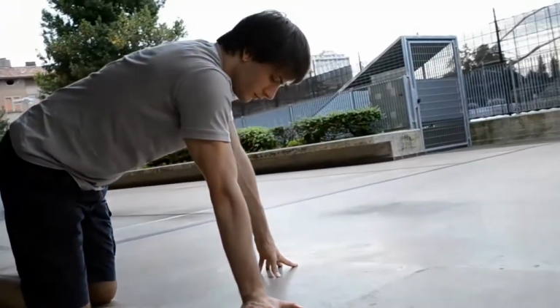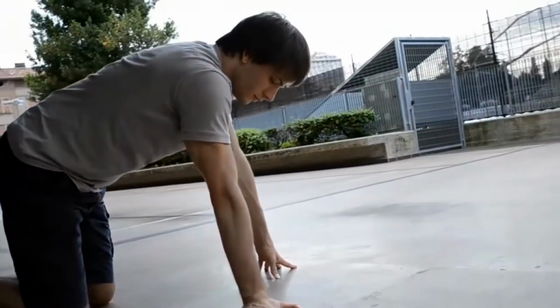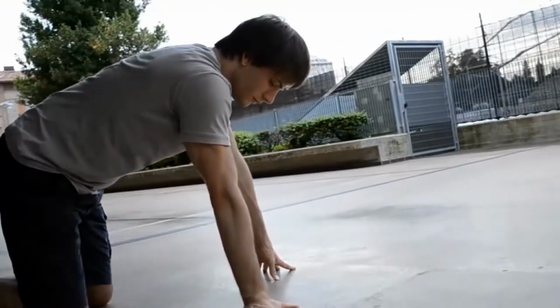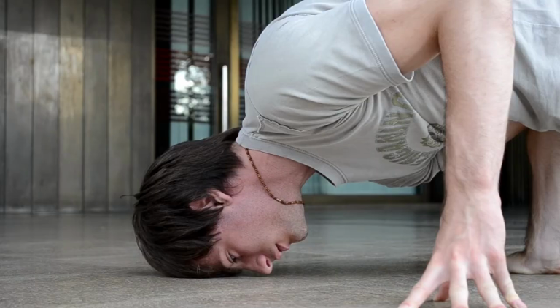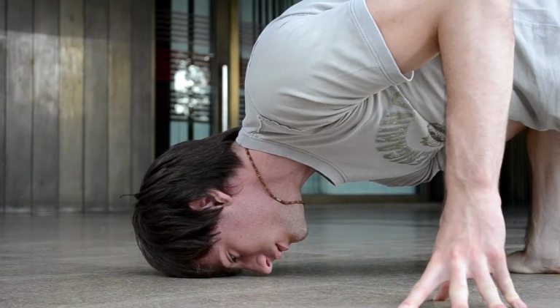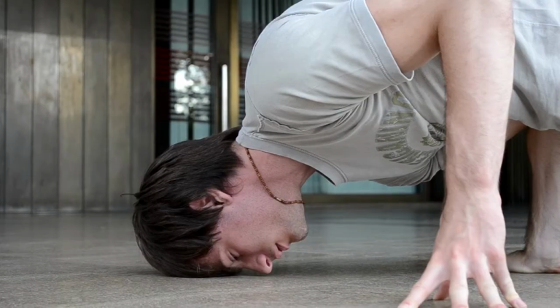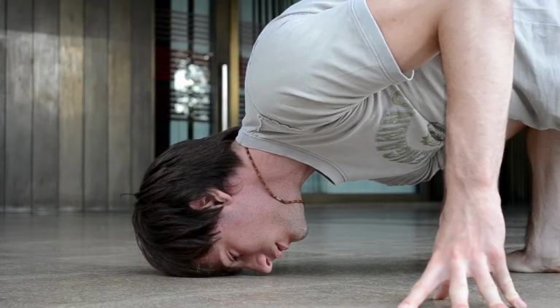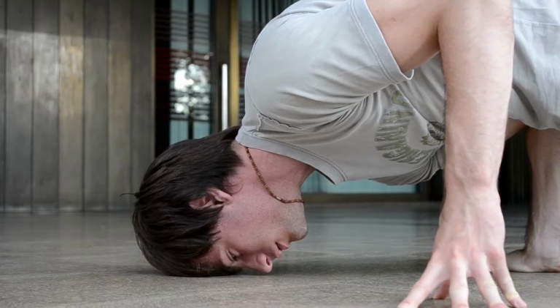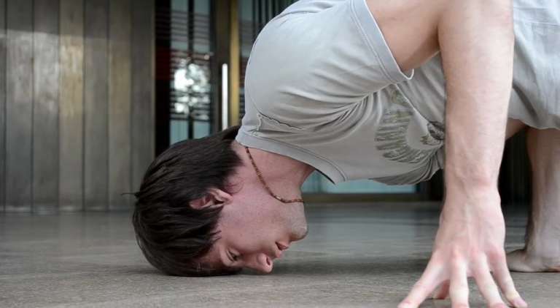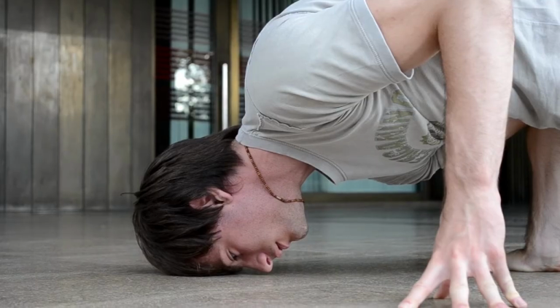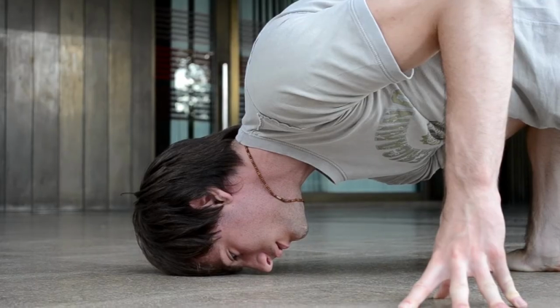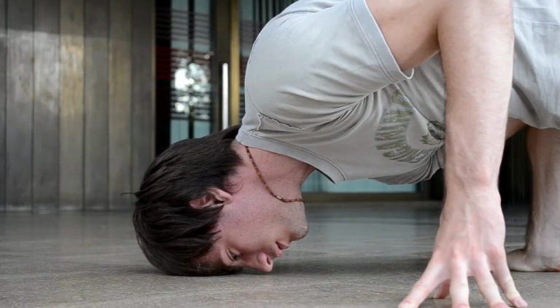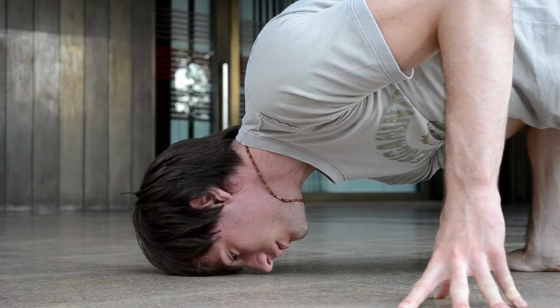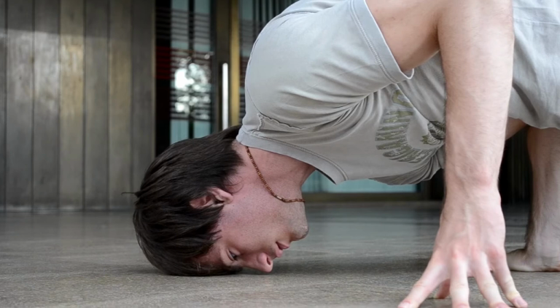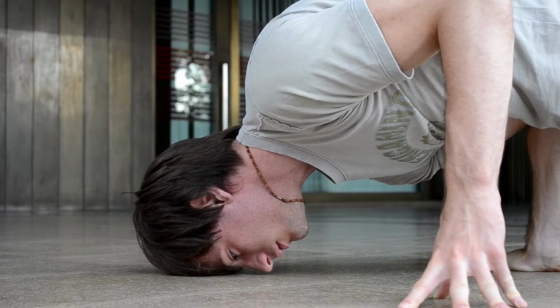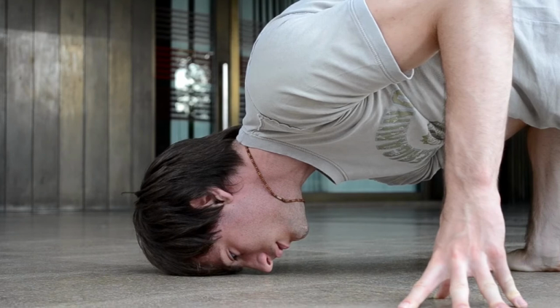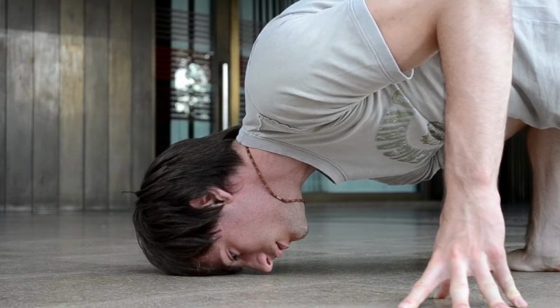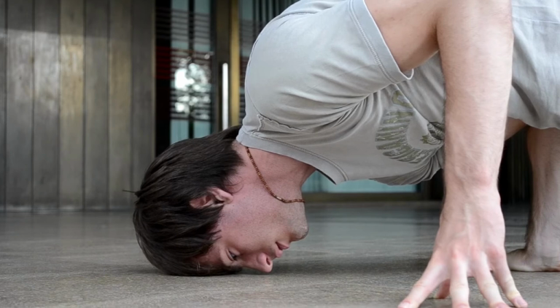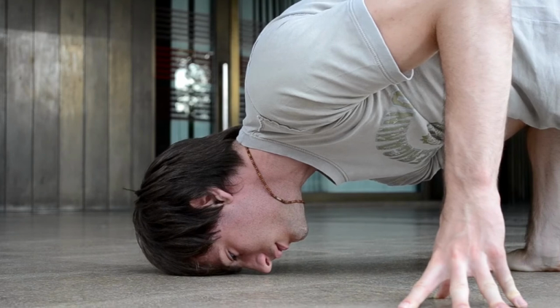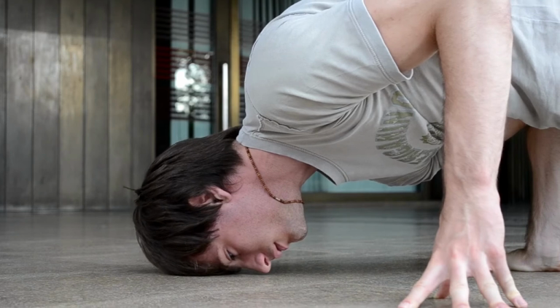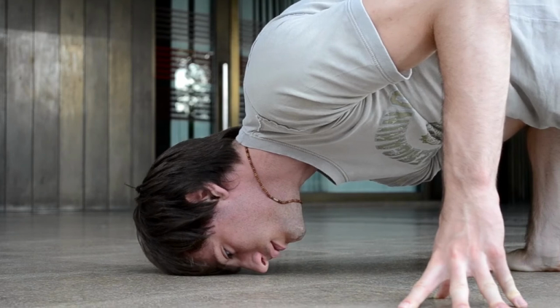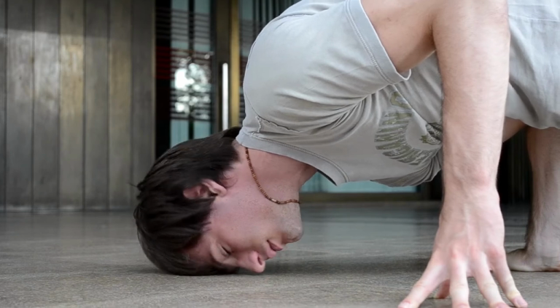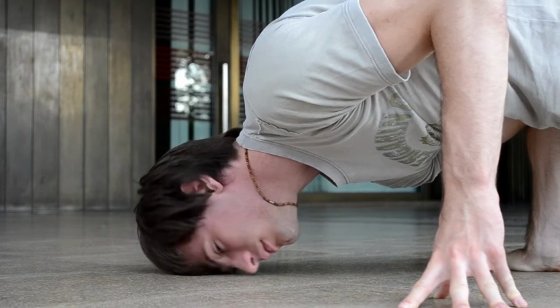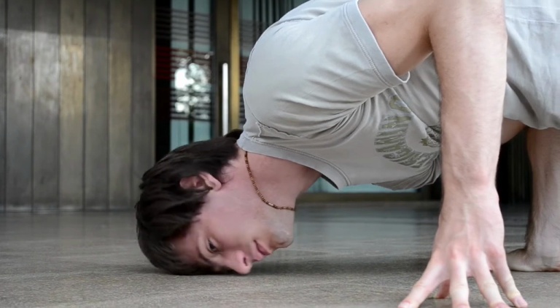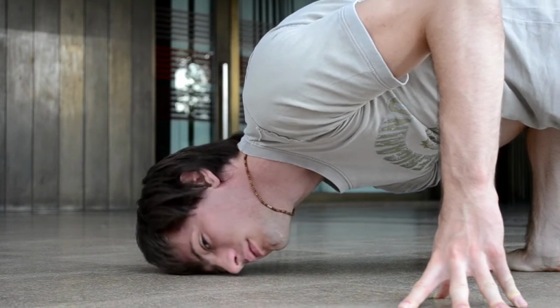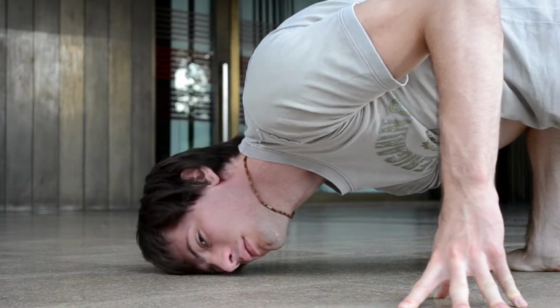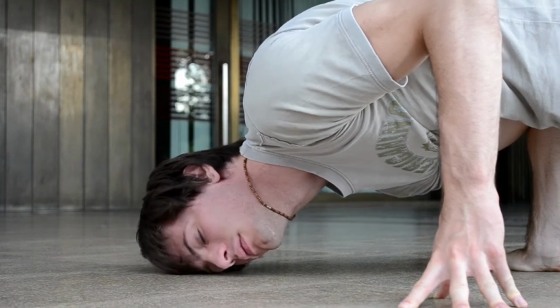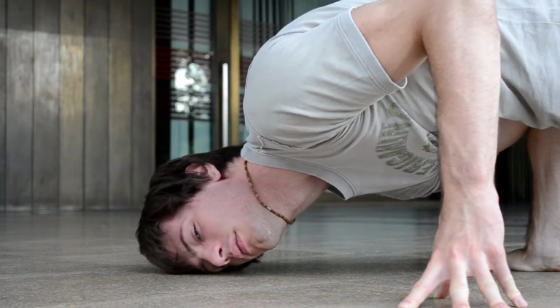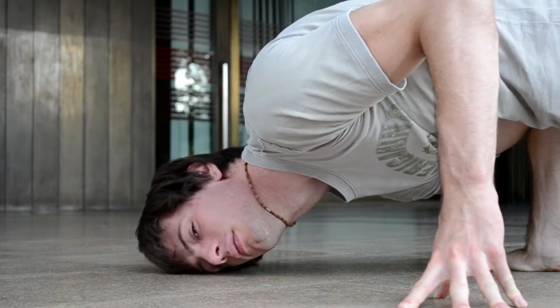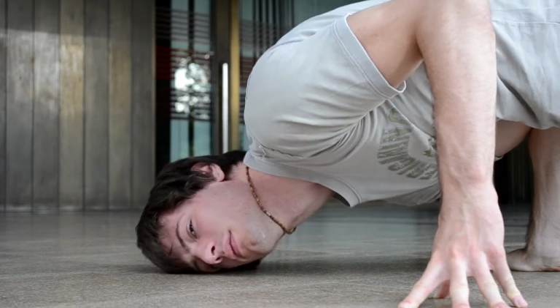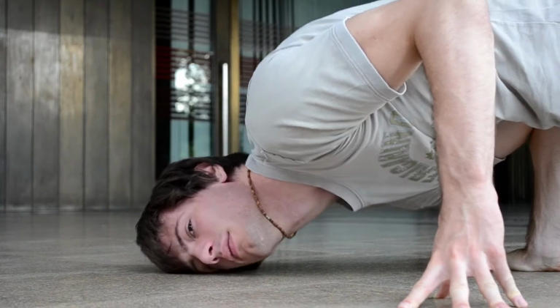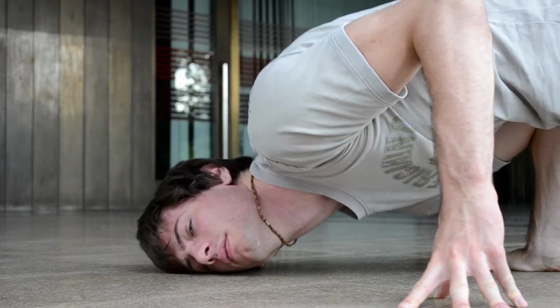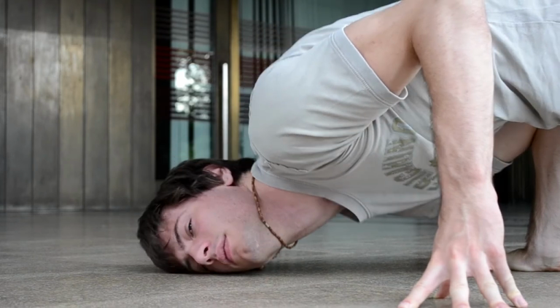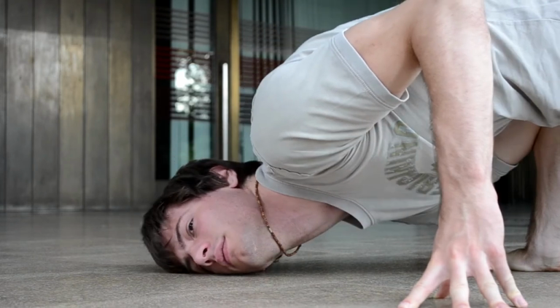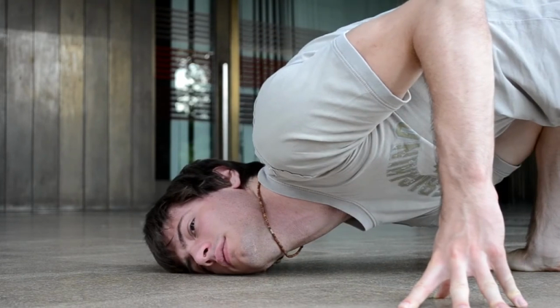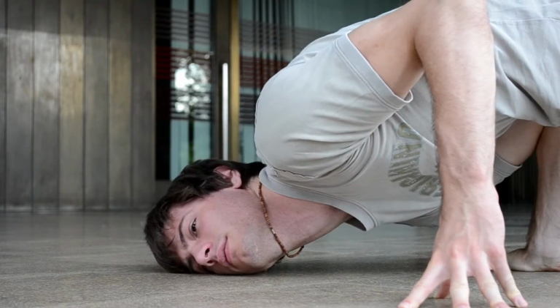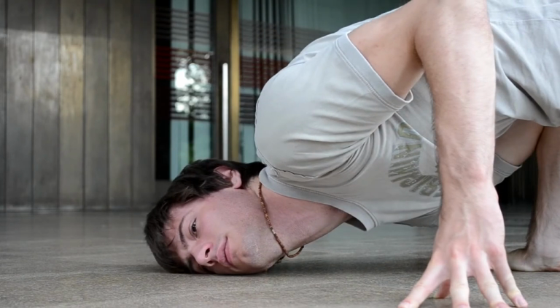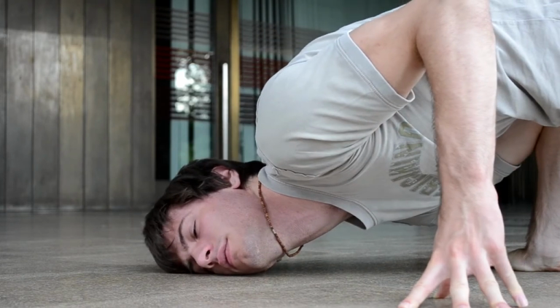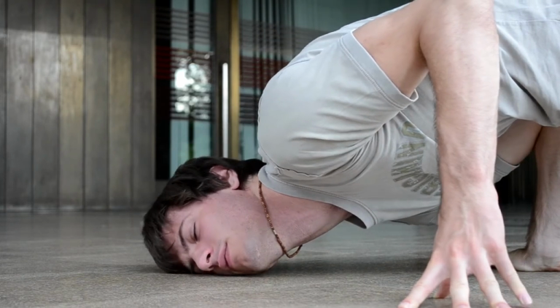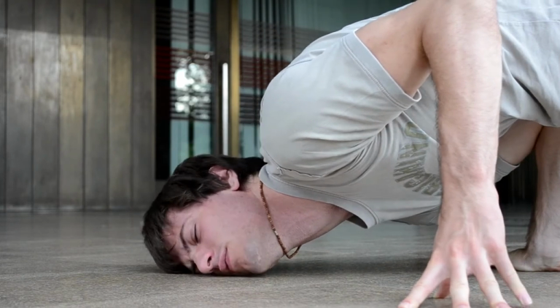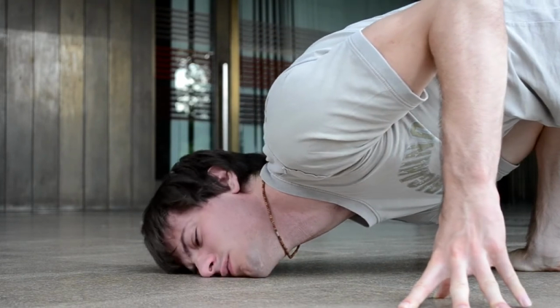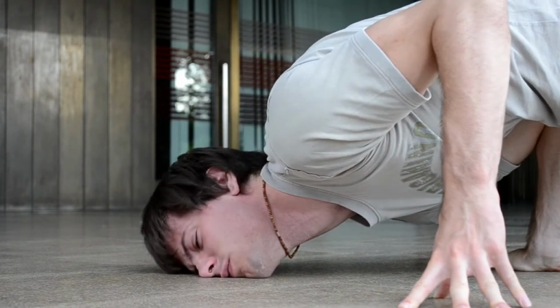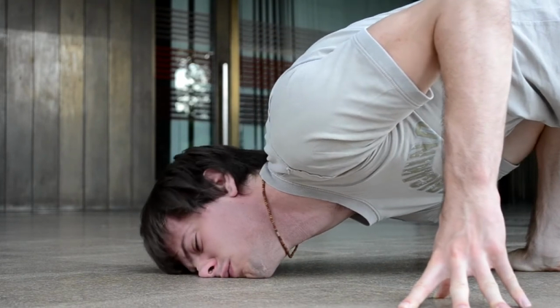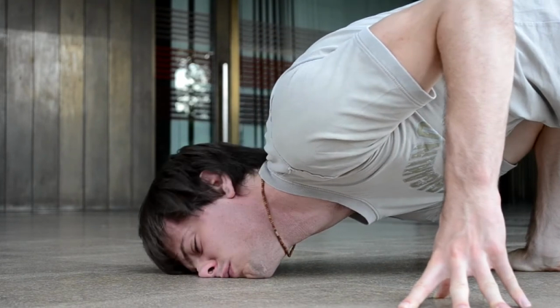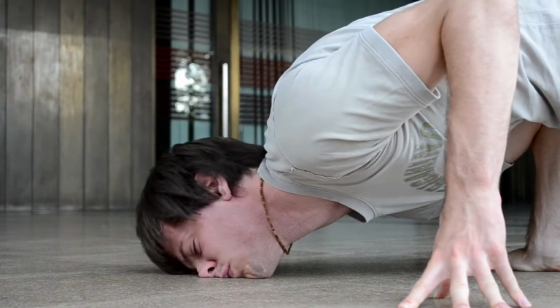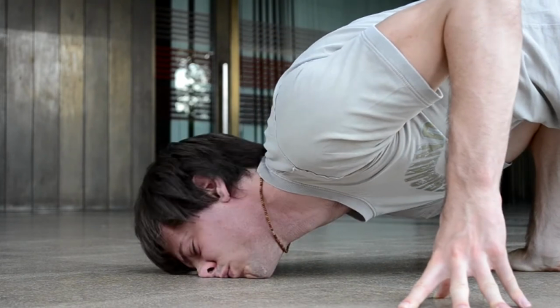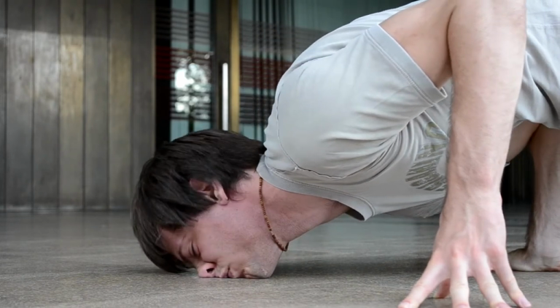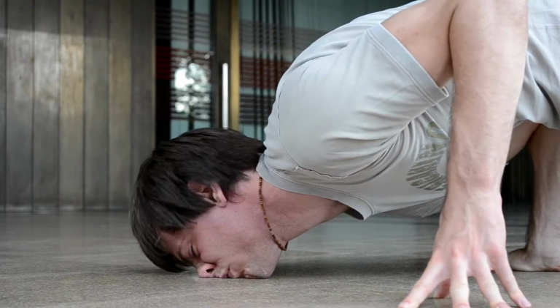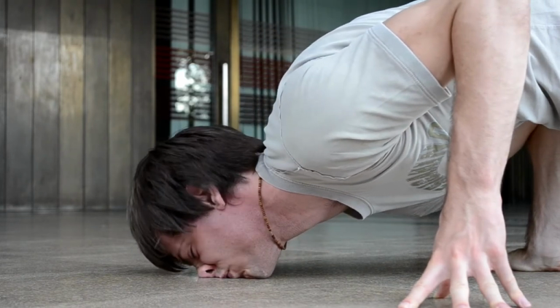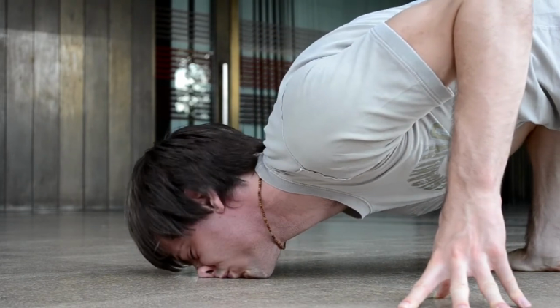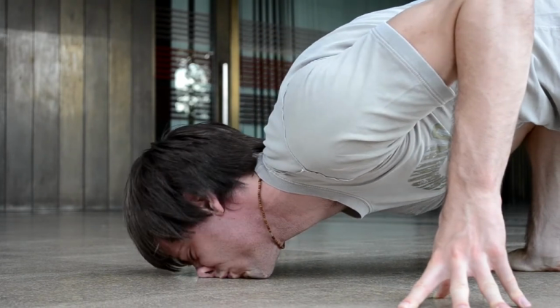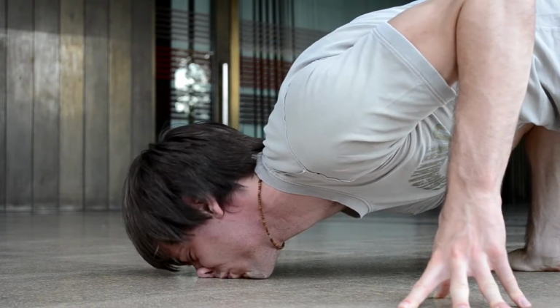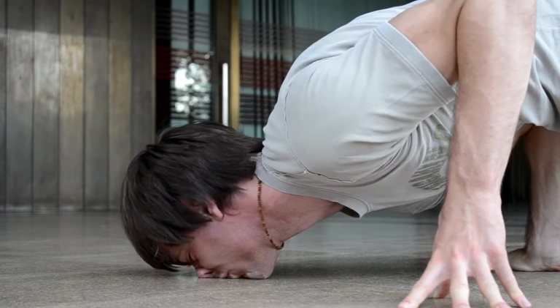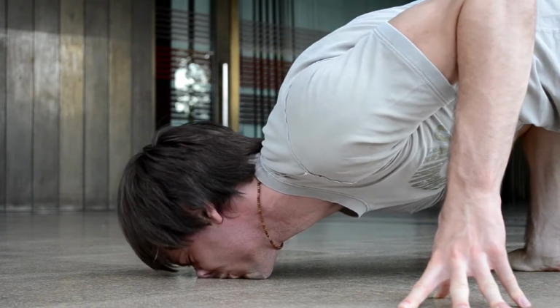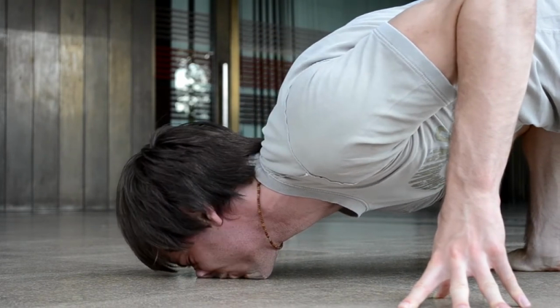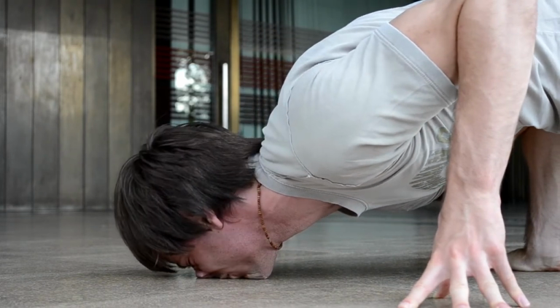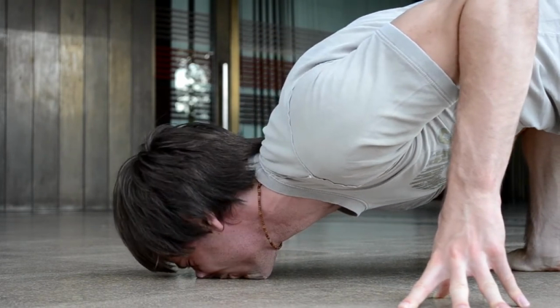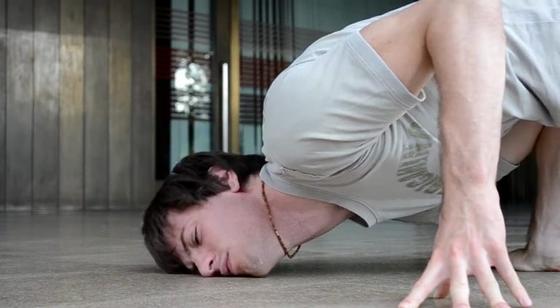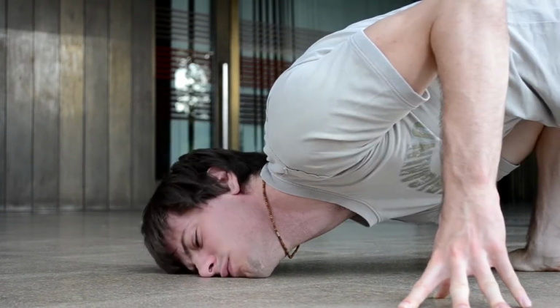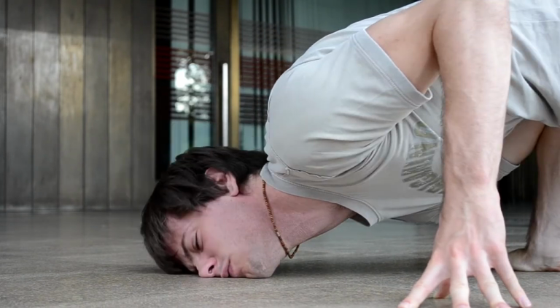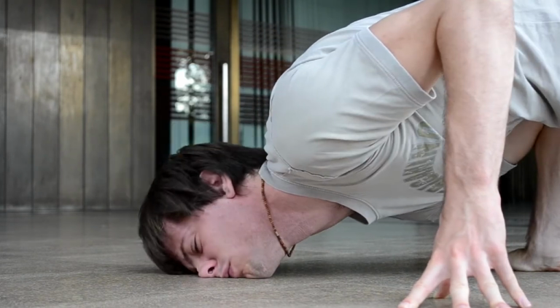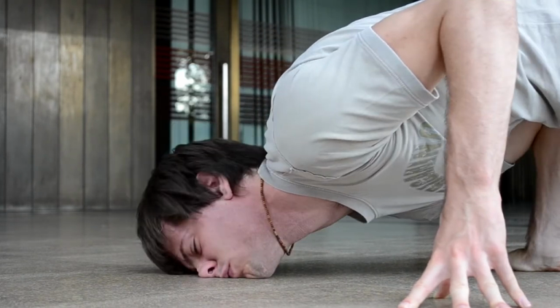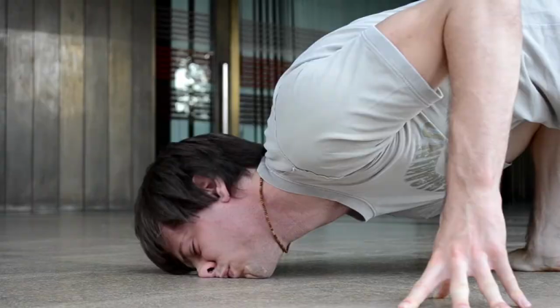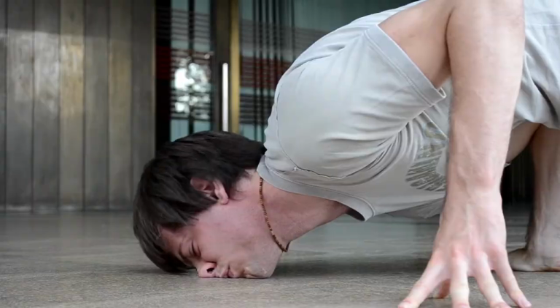Put your head on the ground slightly turned on the left — not the cheek — otherwise you risk injuring yourself when spinning.